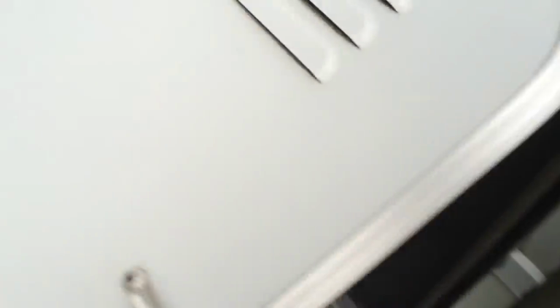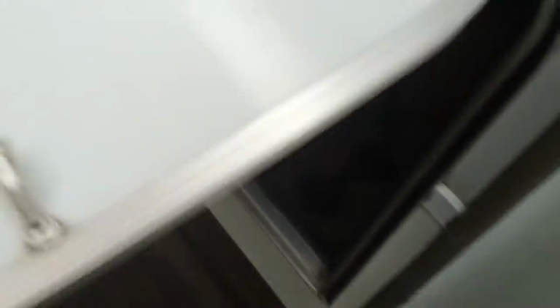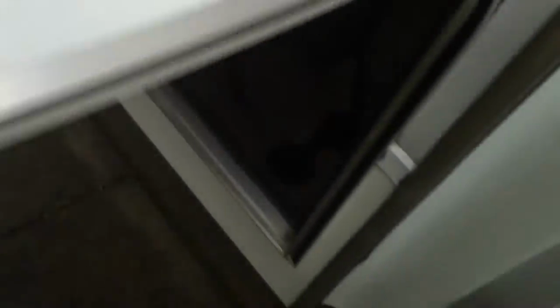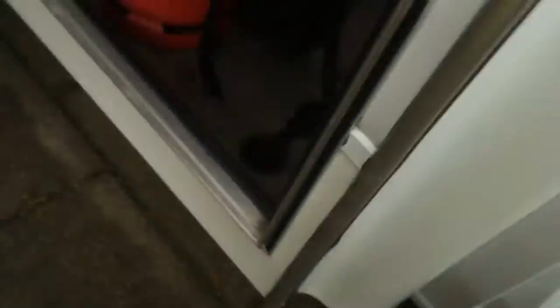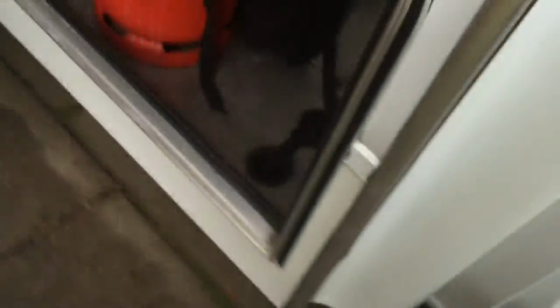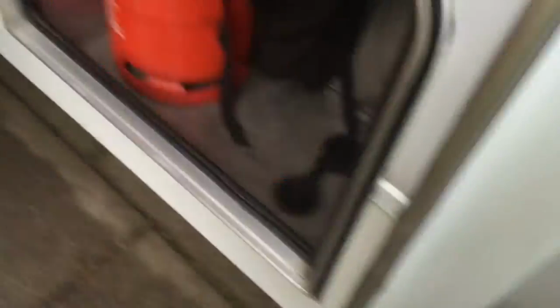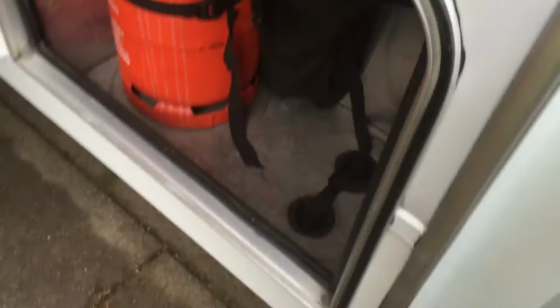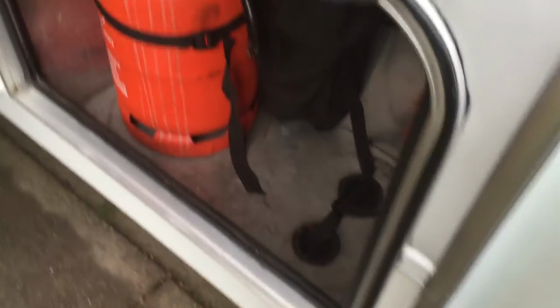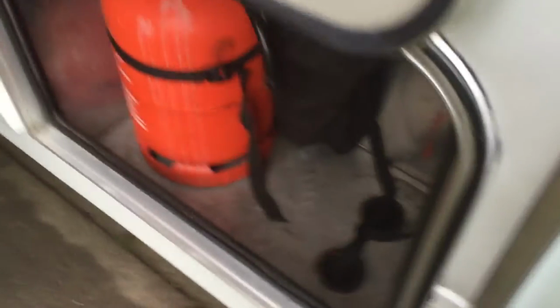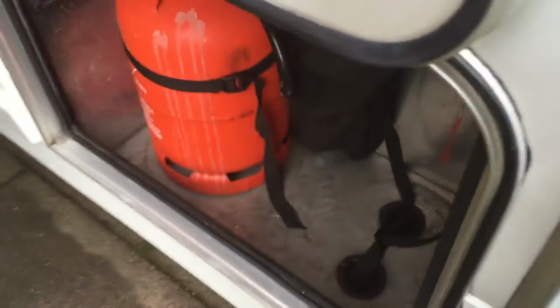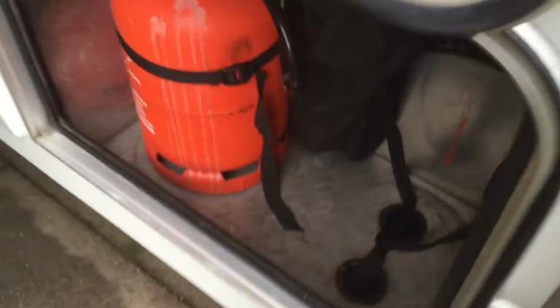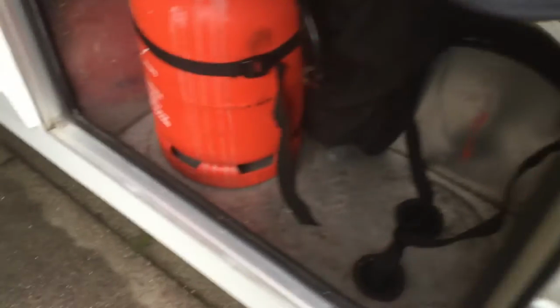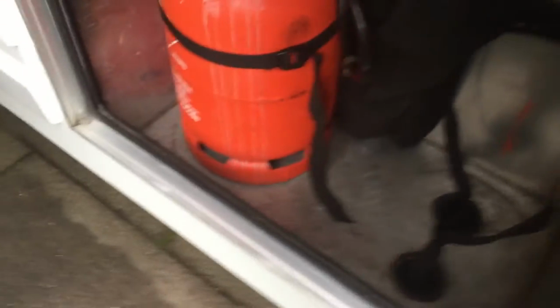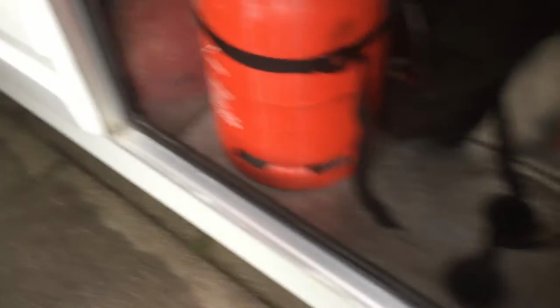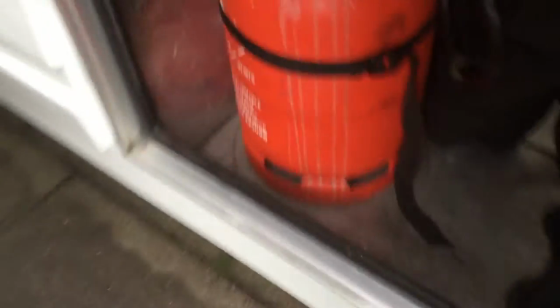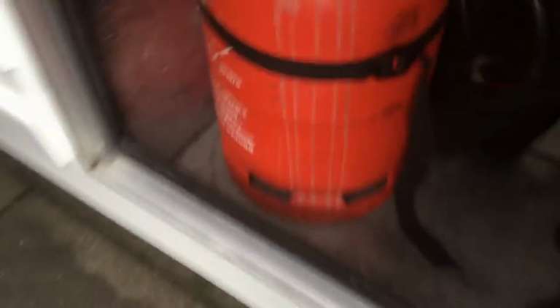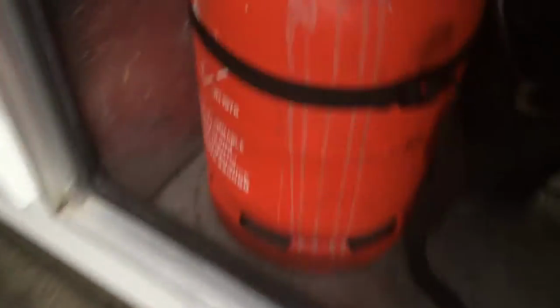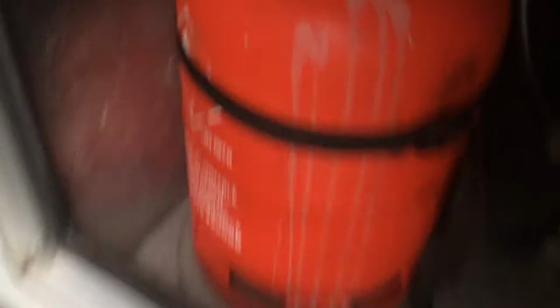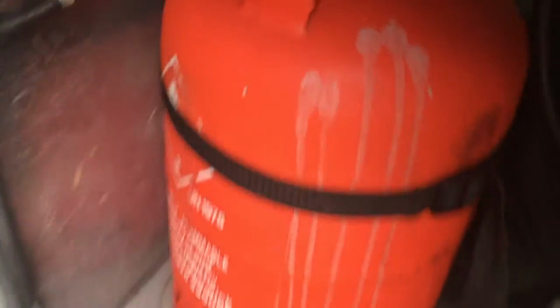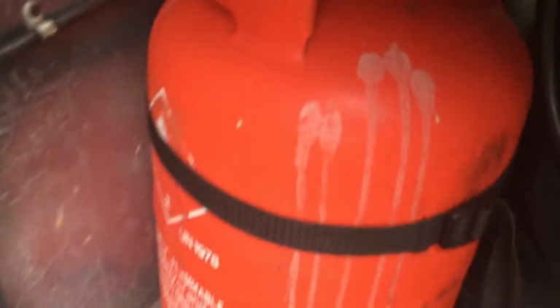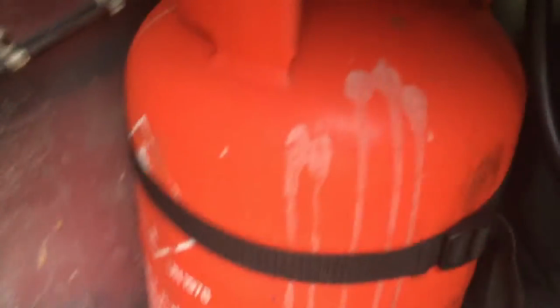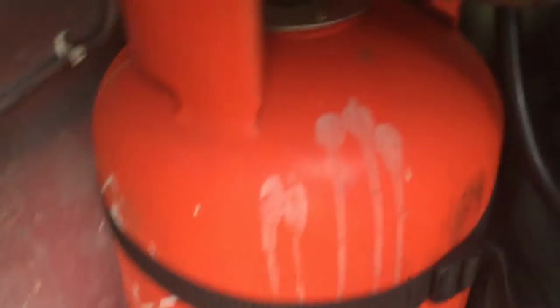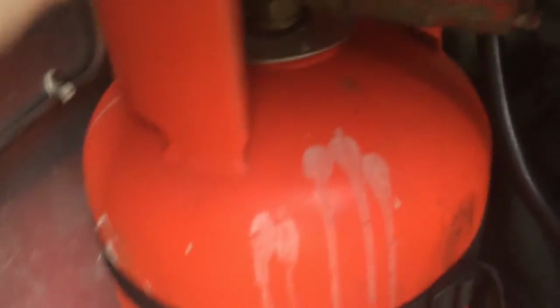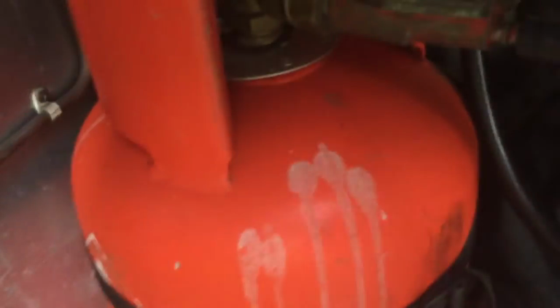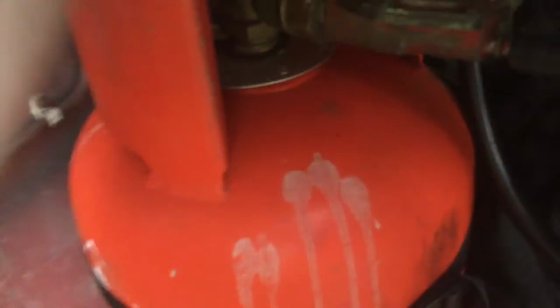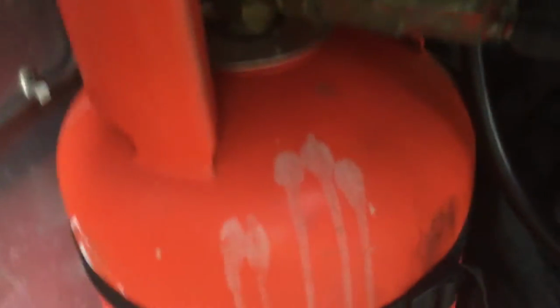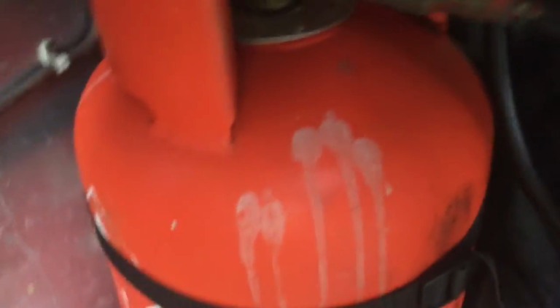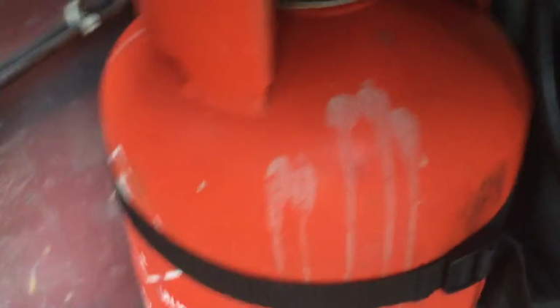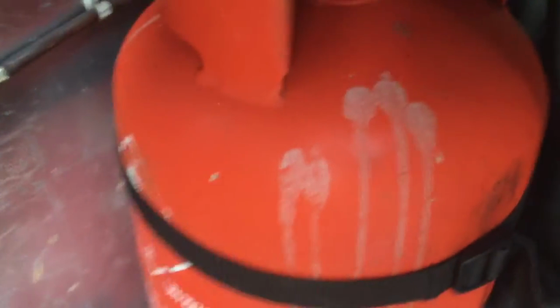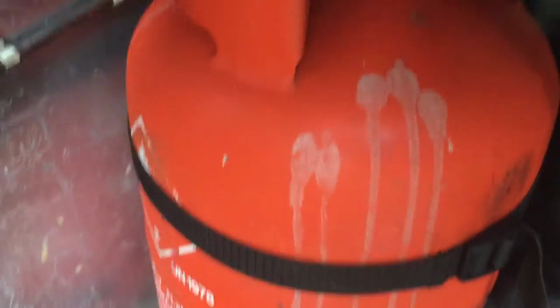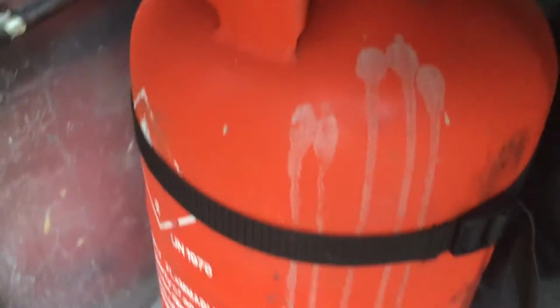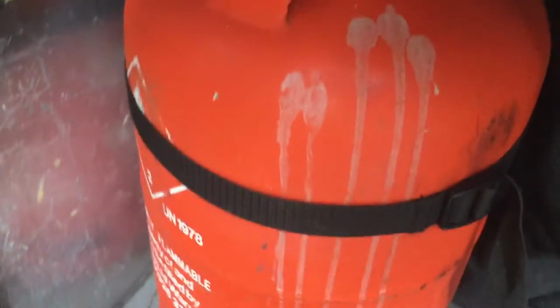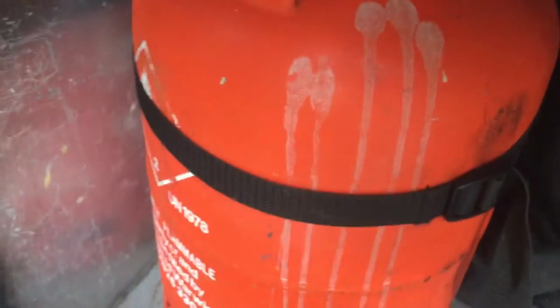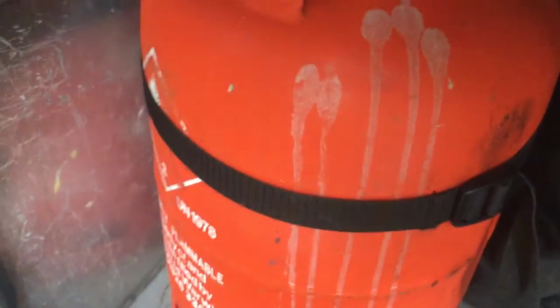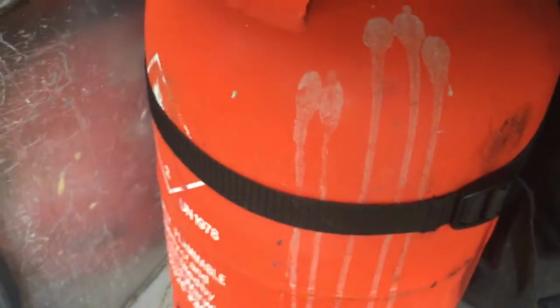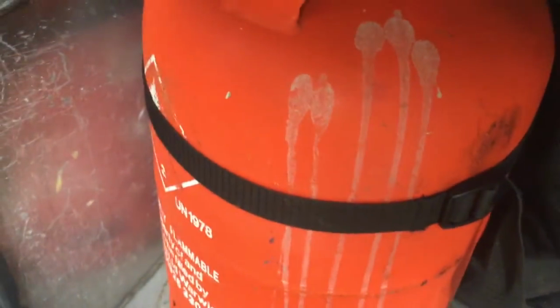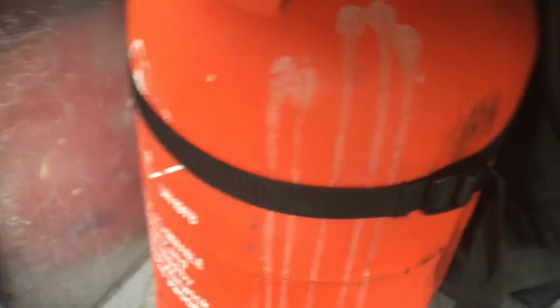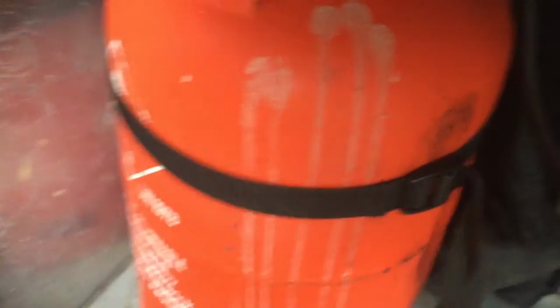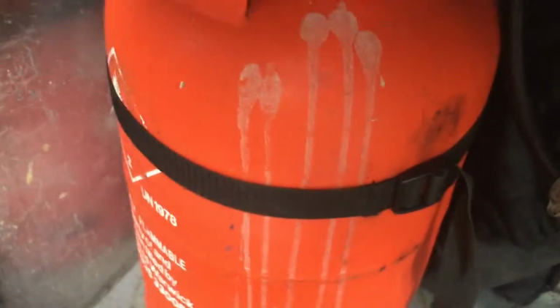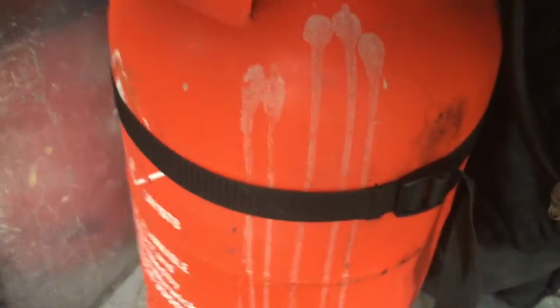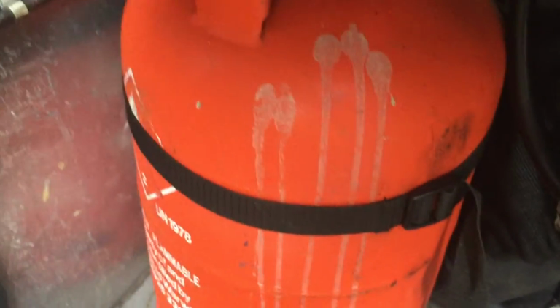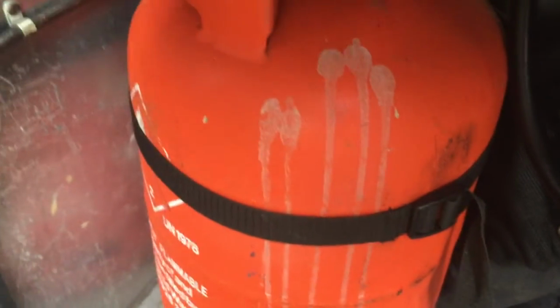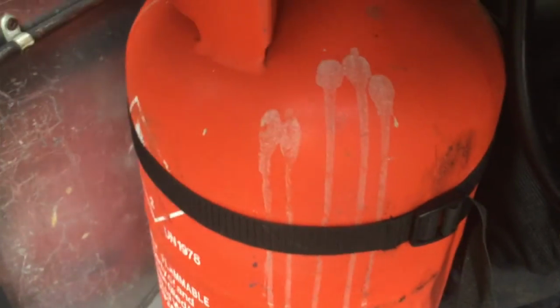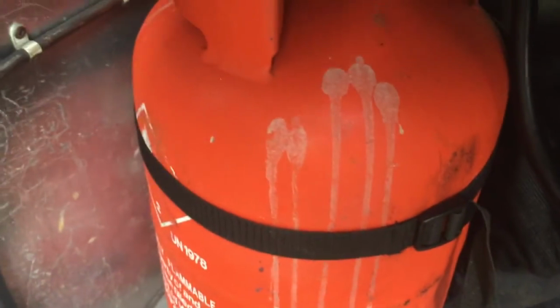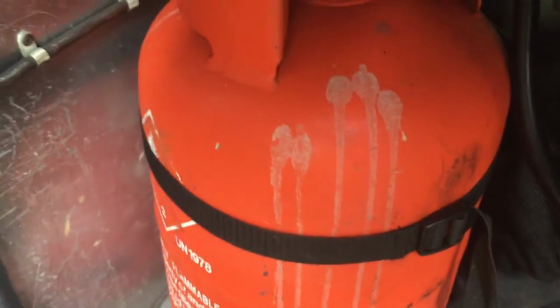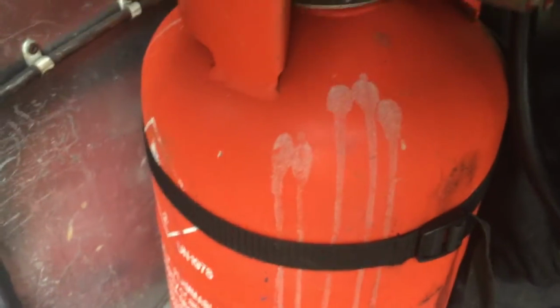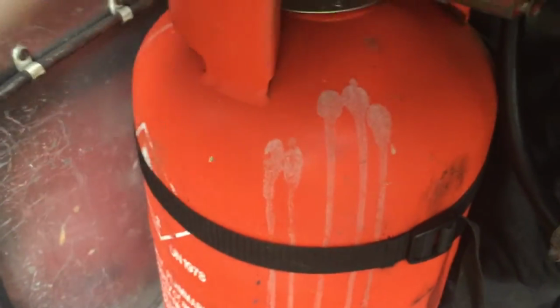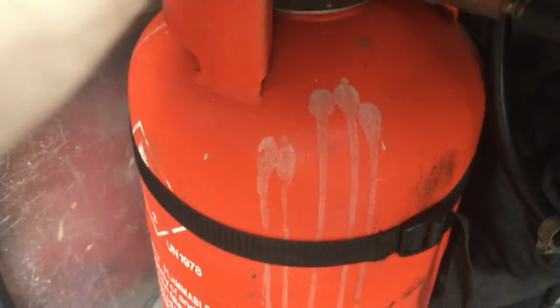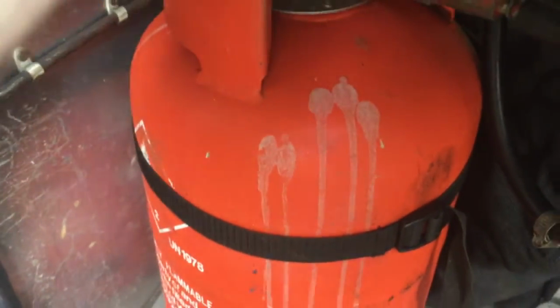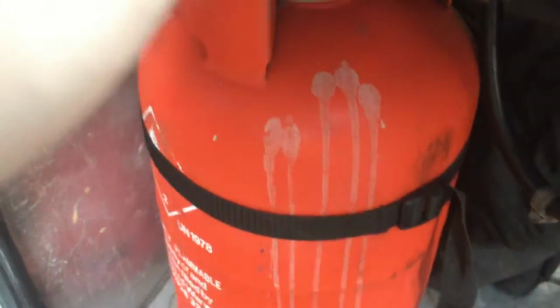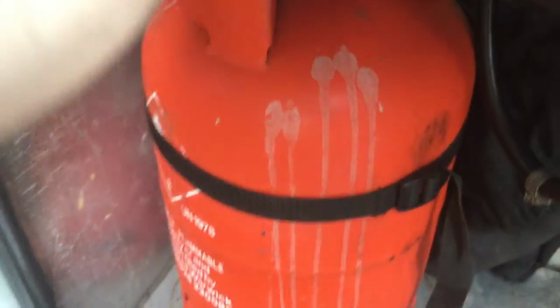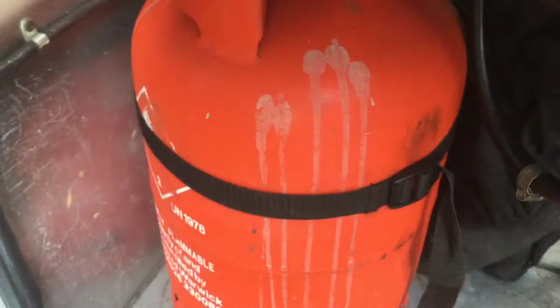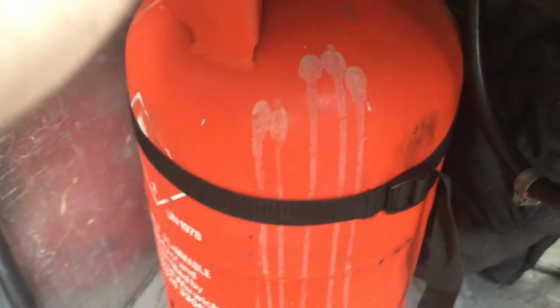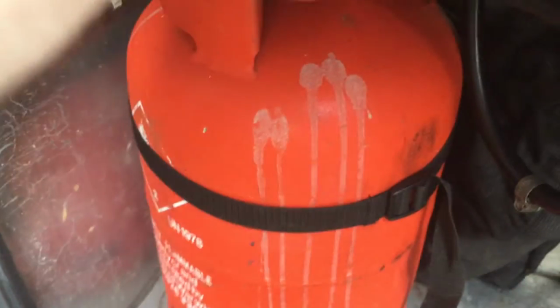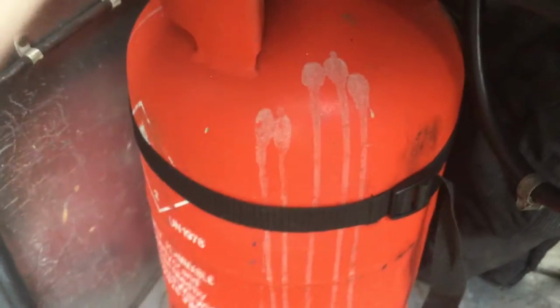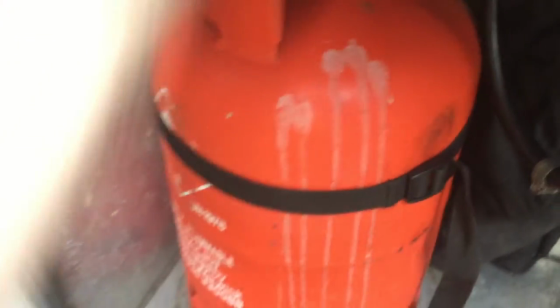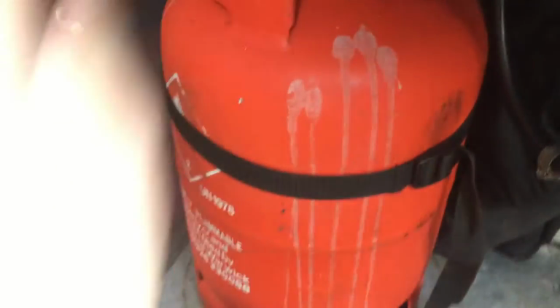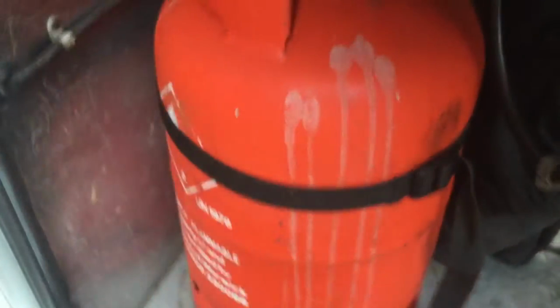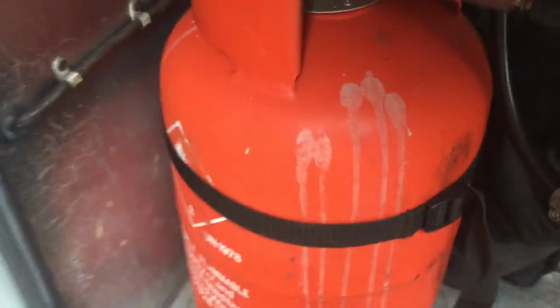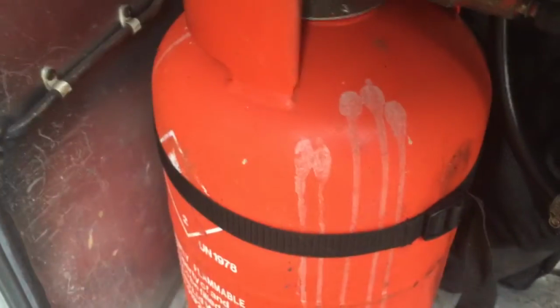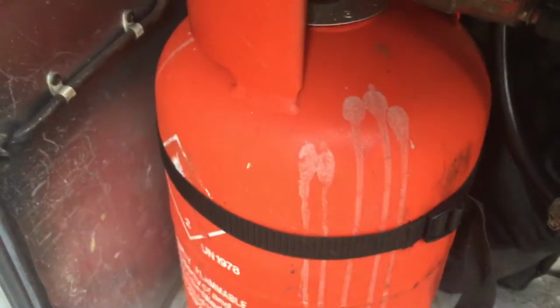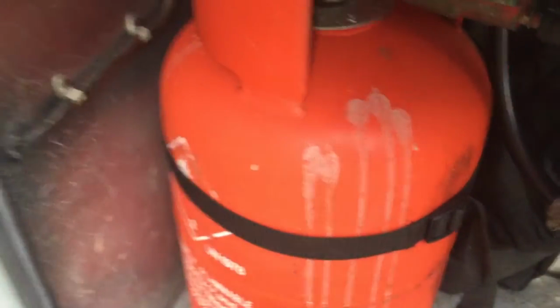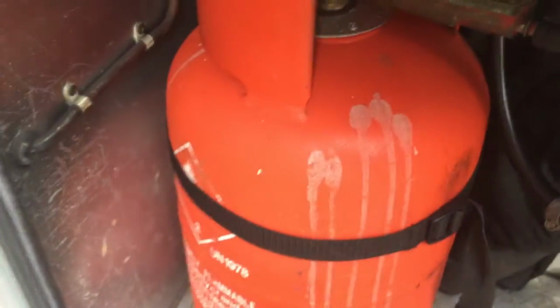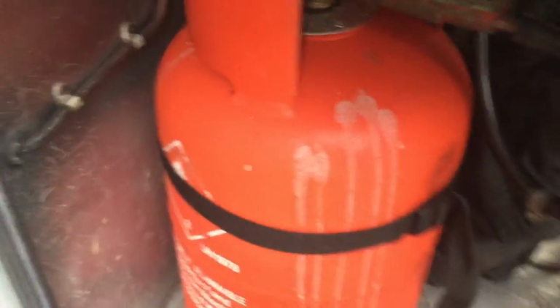It's got space for two six-kilogram gas bottles. There's one supplied, and there's space there for a spare.